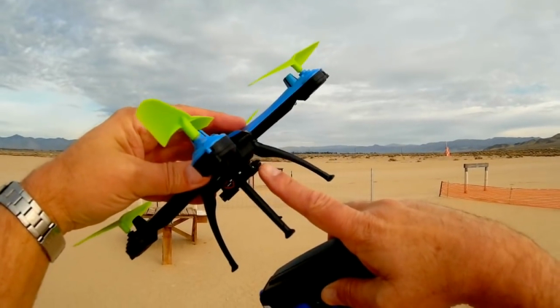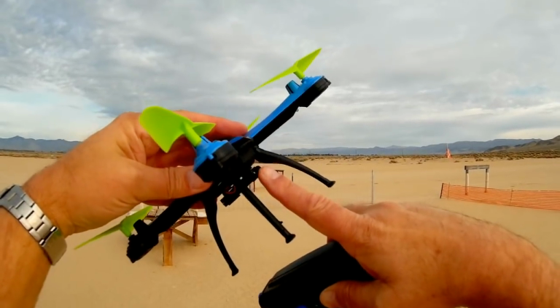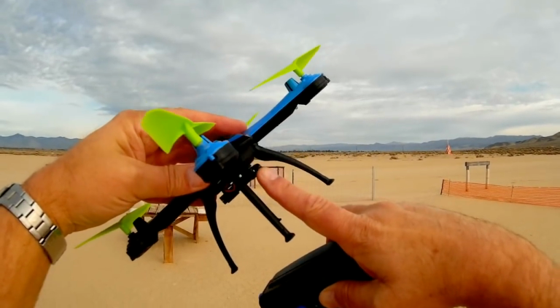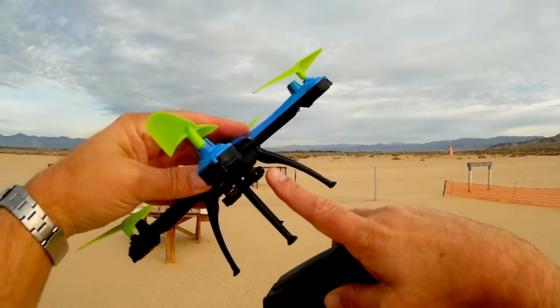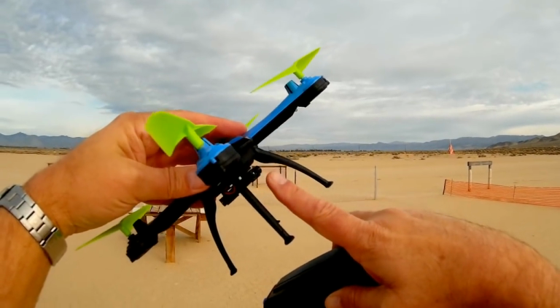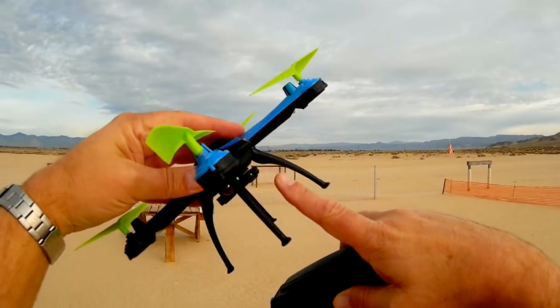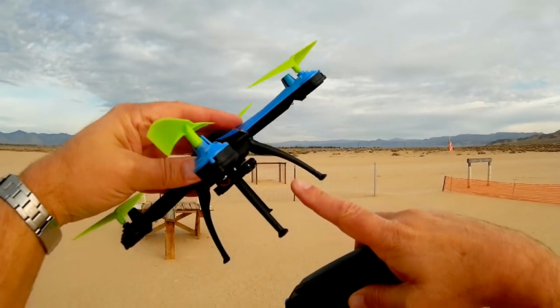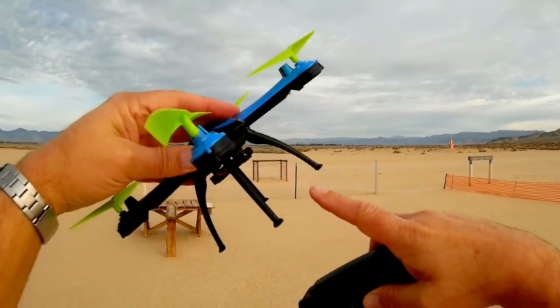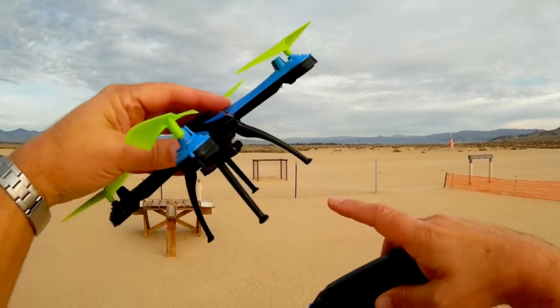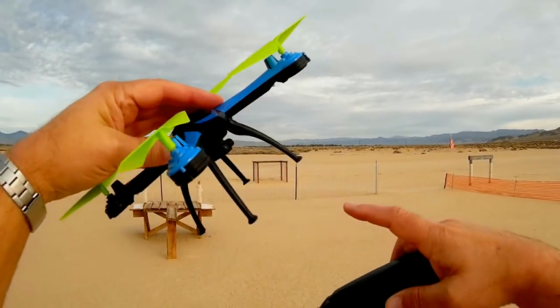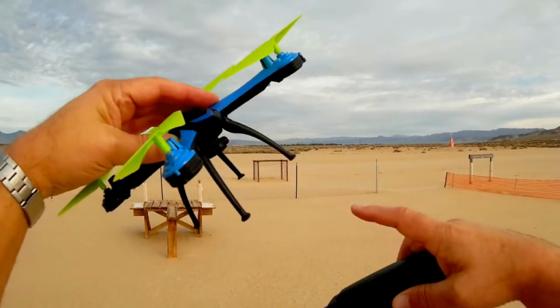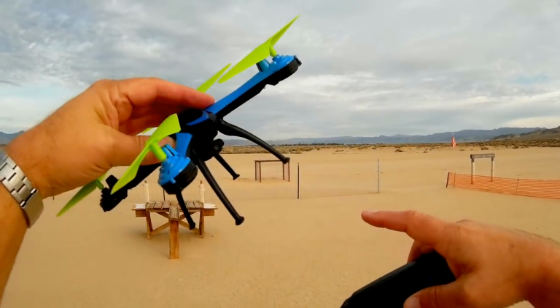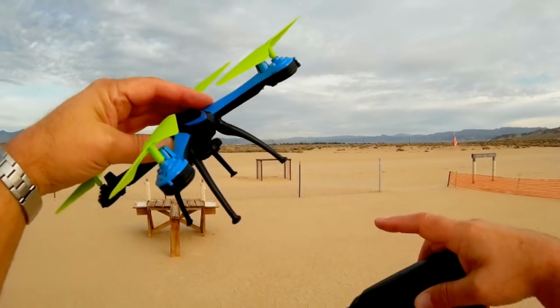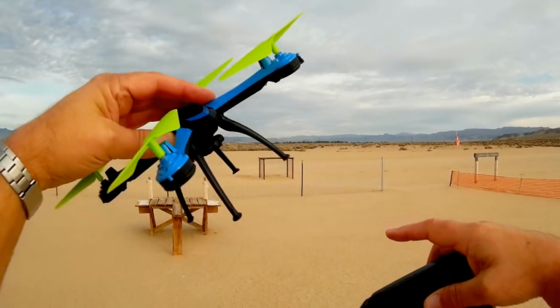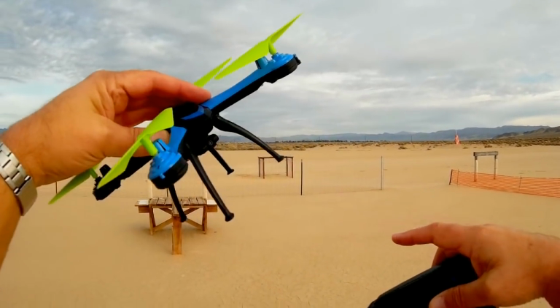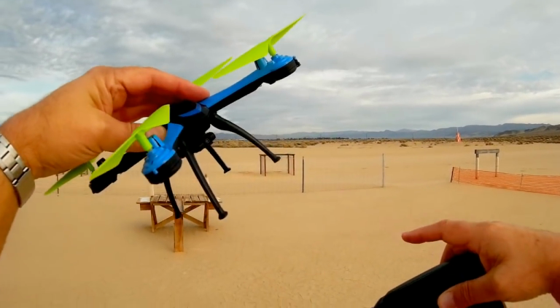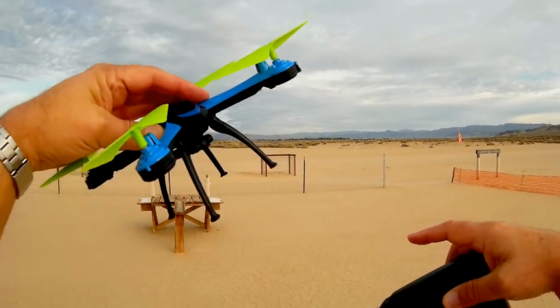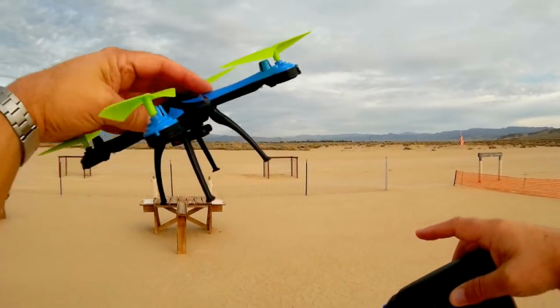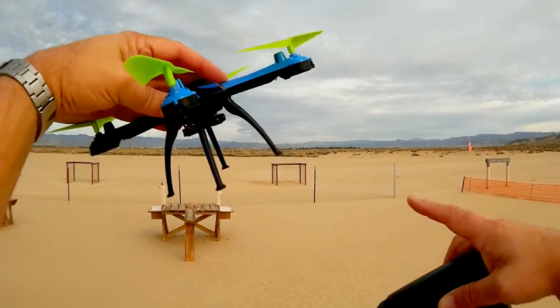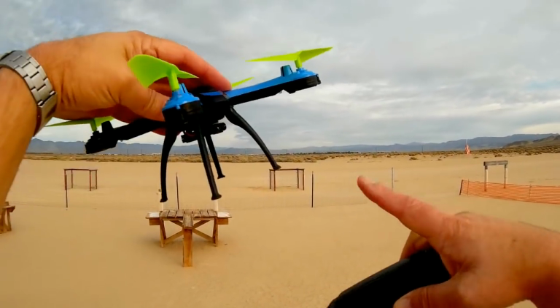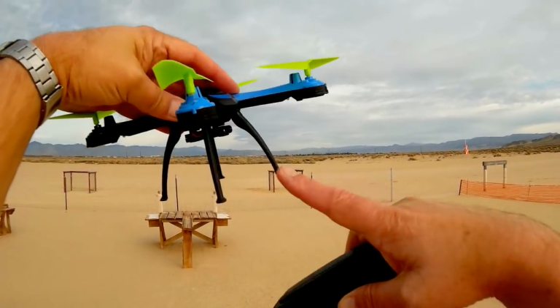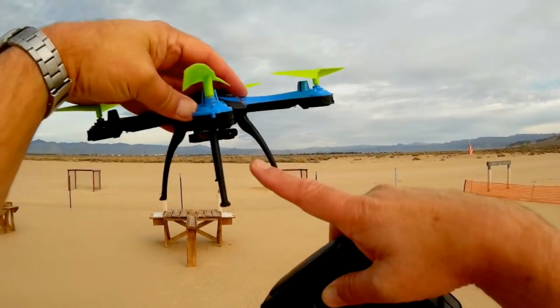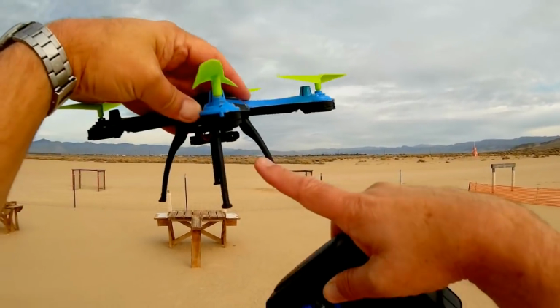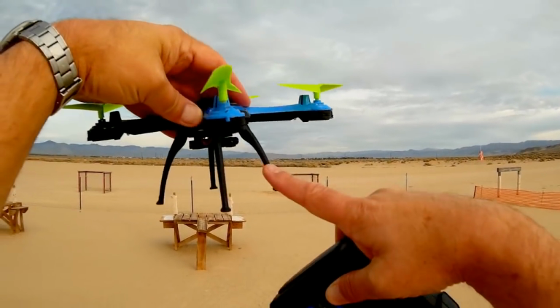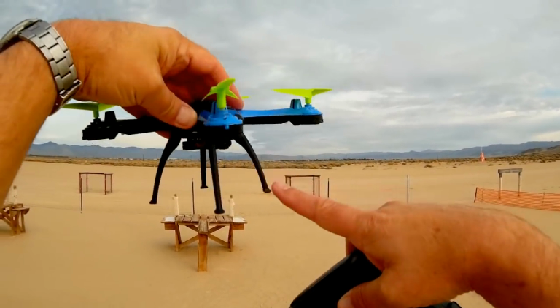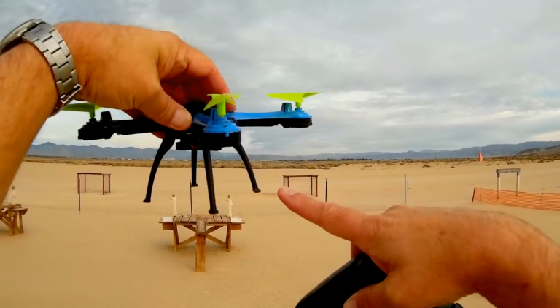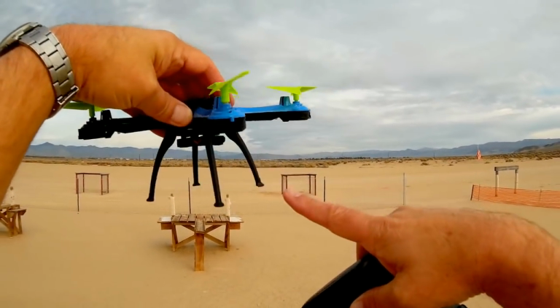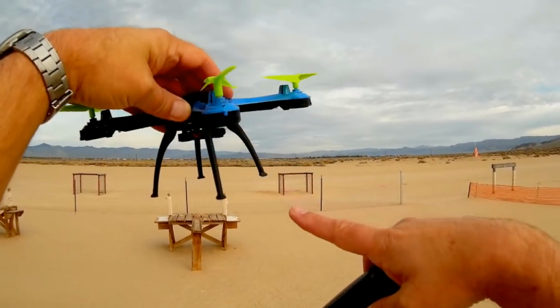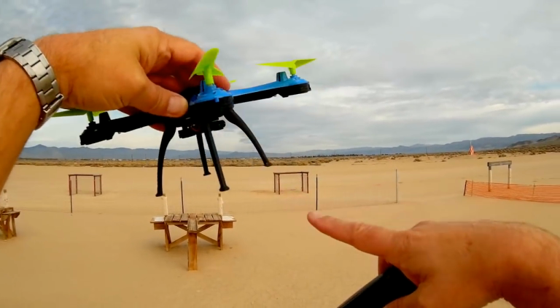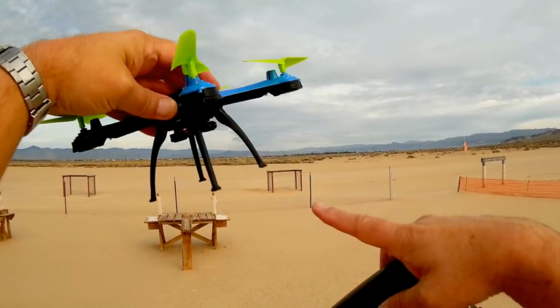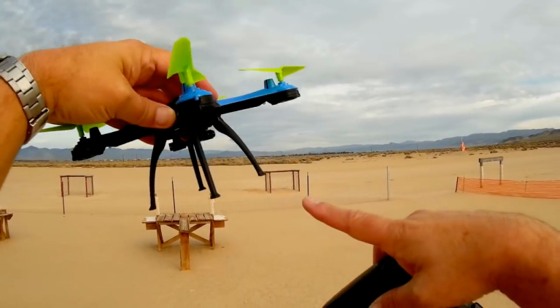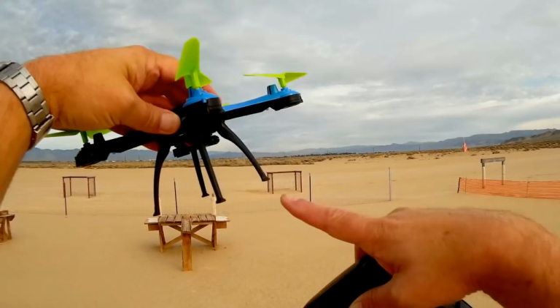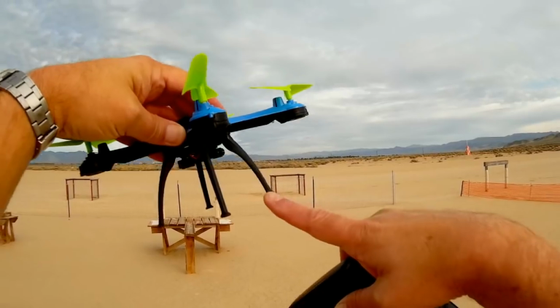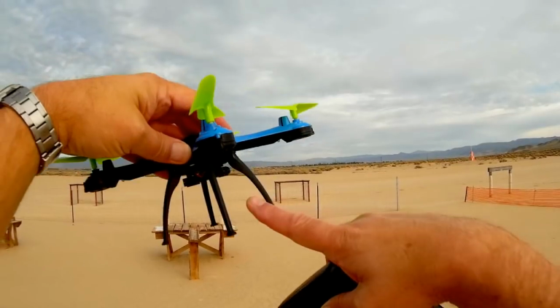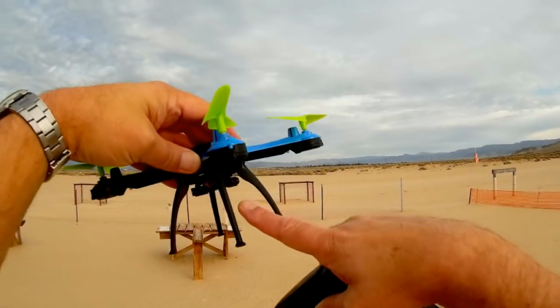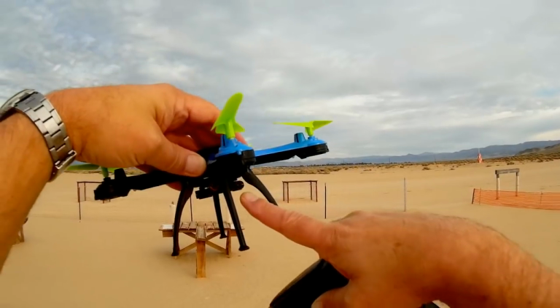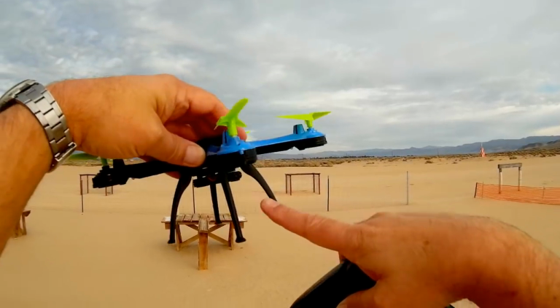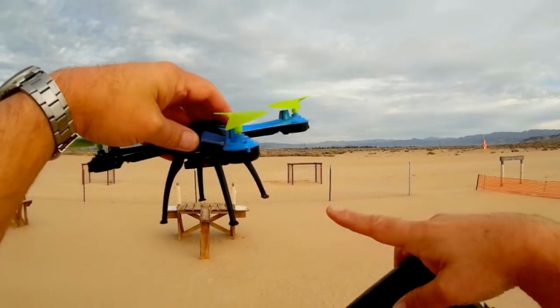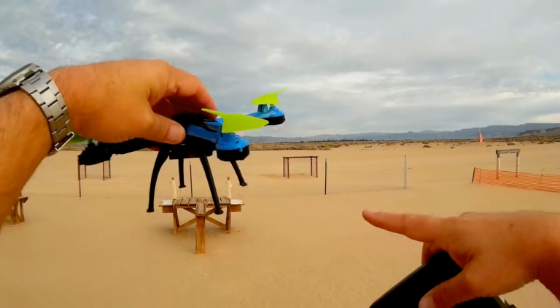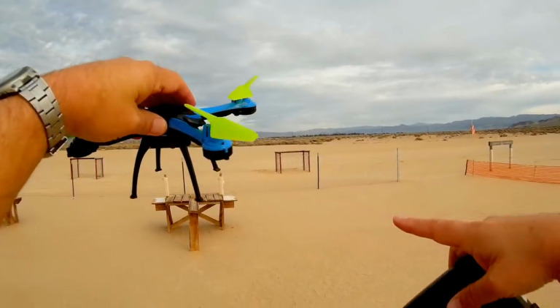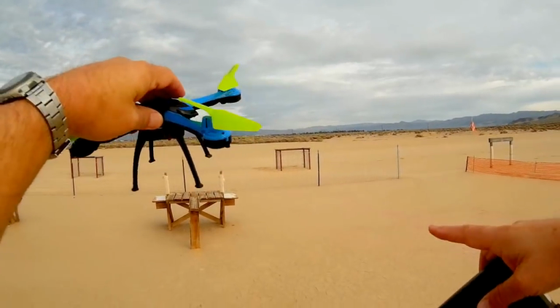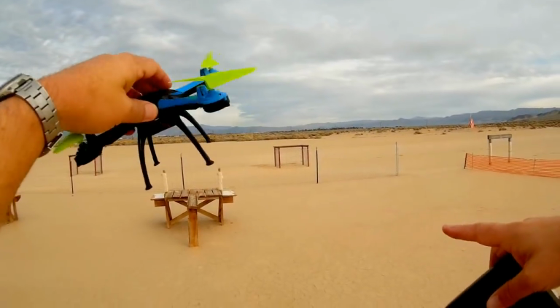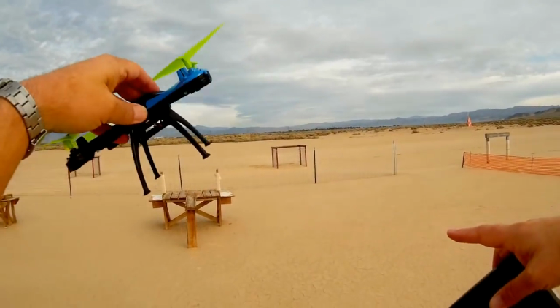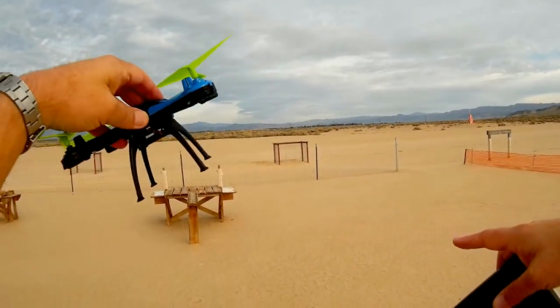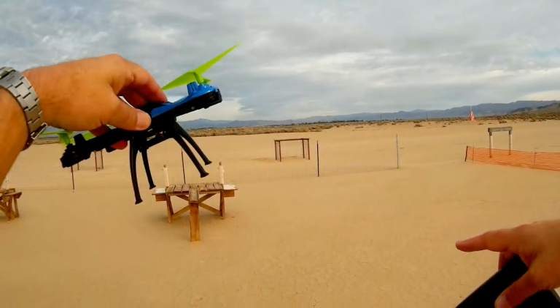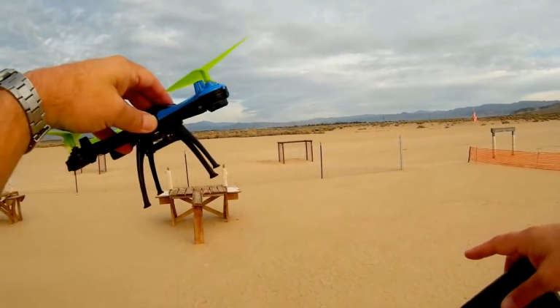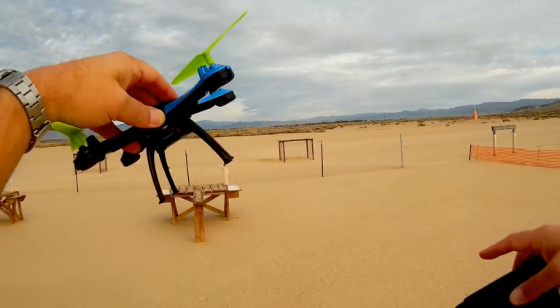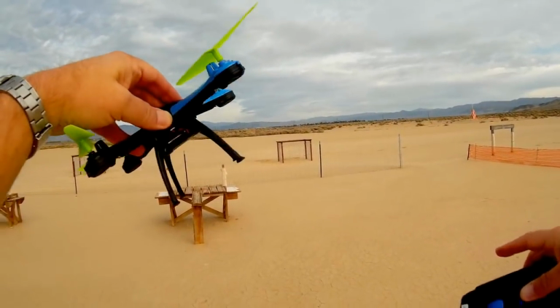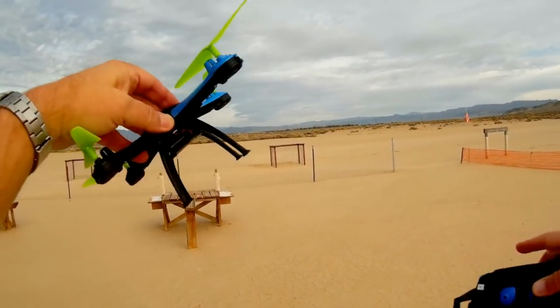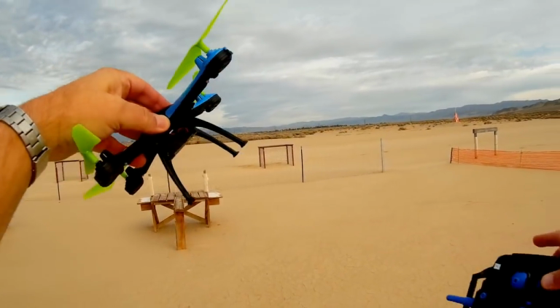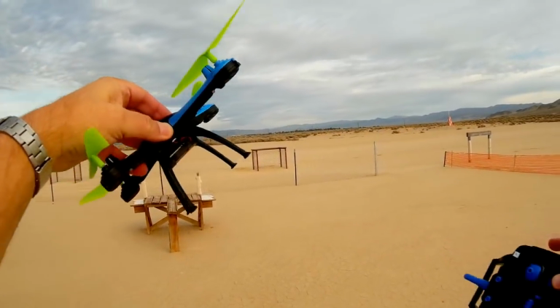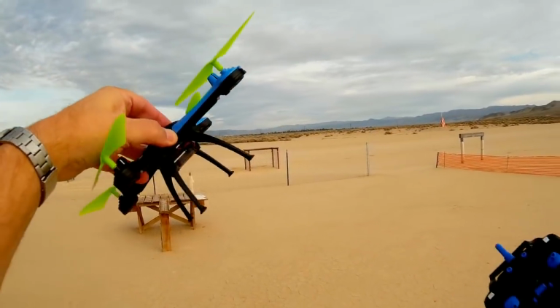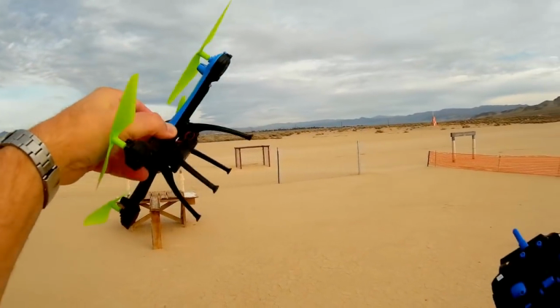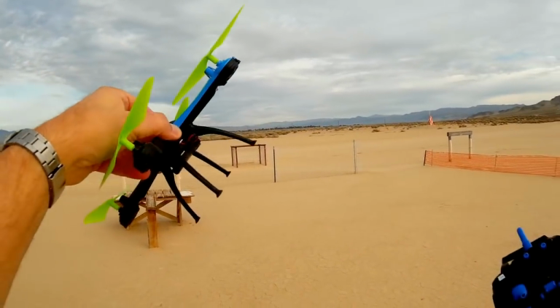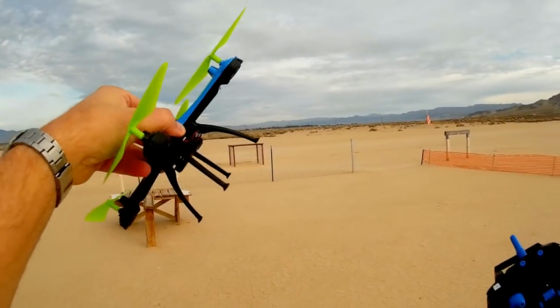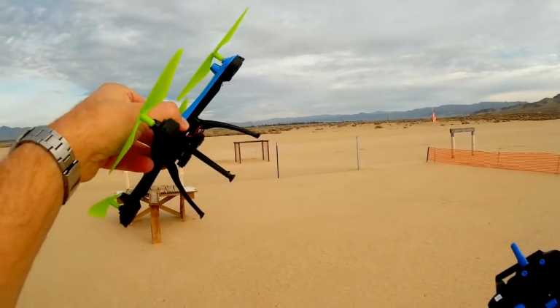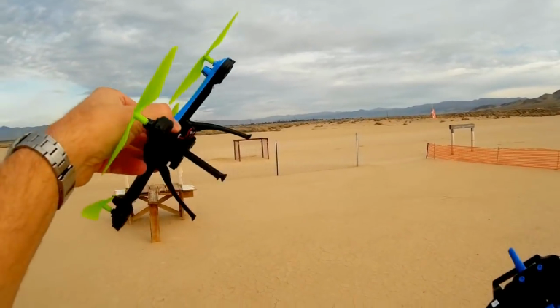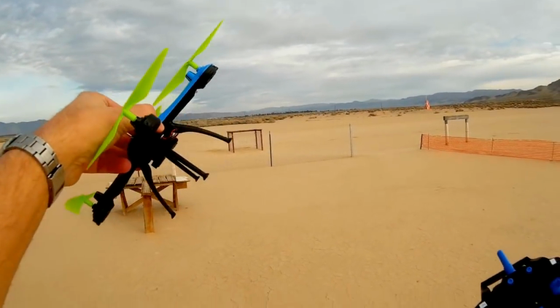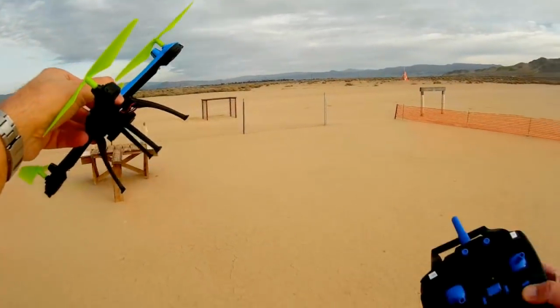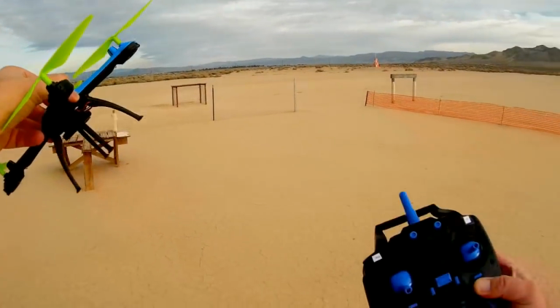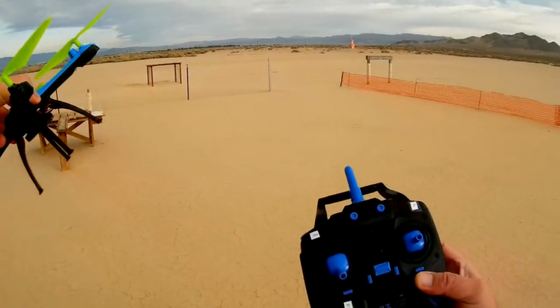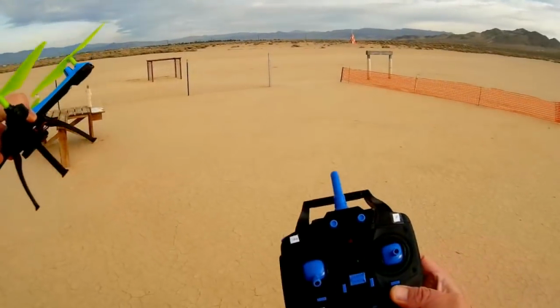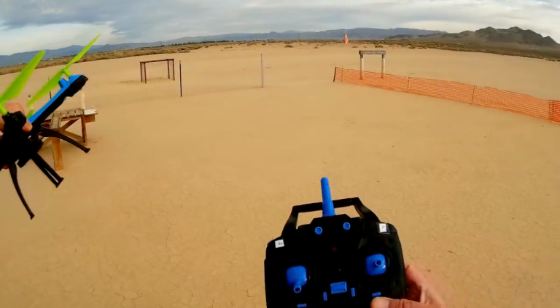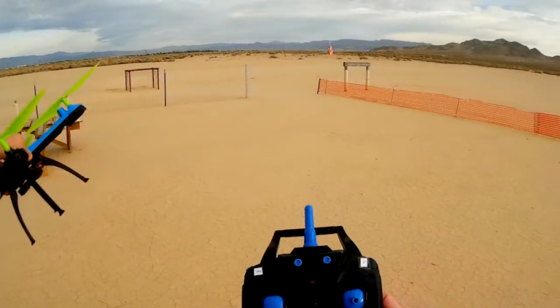Other than that, it's just a basic quadcopter with a 0.3 megapixel camera. This camera is swivelable up and down. I'm going to leave it a little bit upward because I want to do forward flying and I want to be able to see the horizon during forward flight. But let's give it a try.